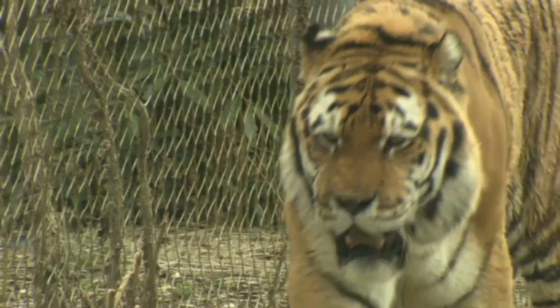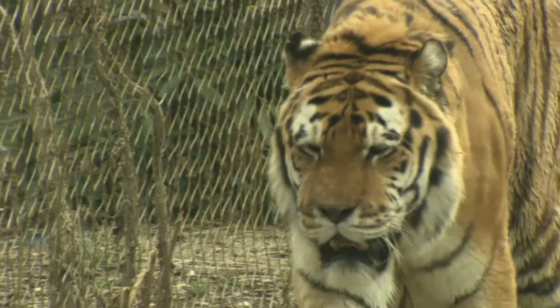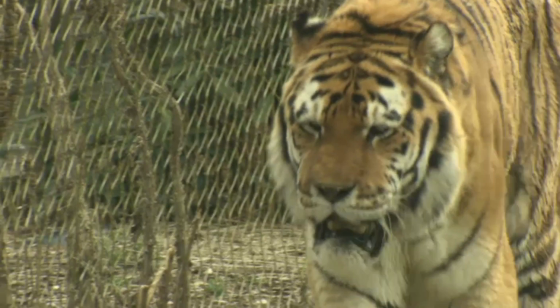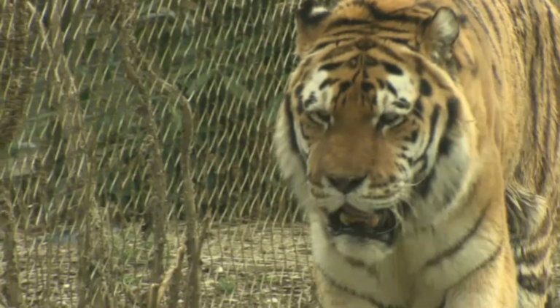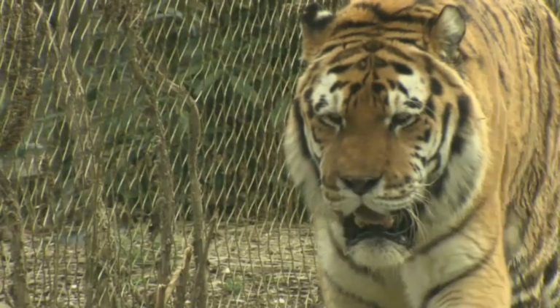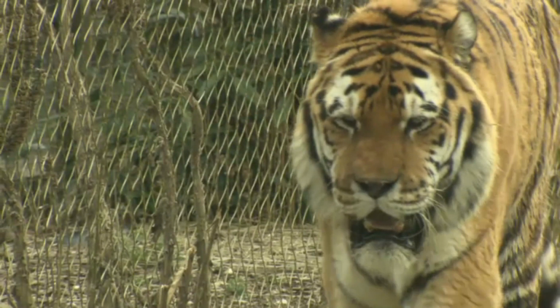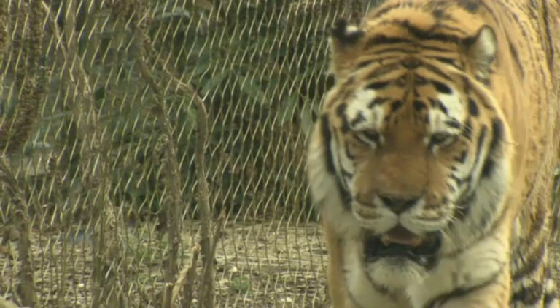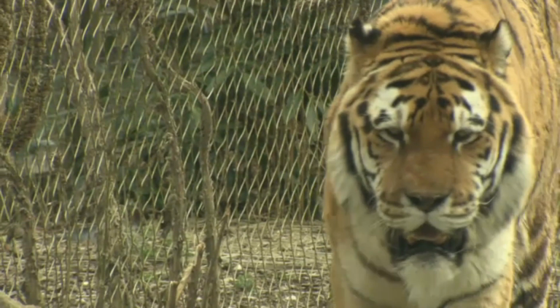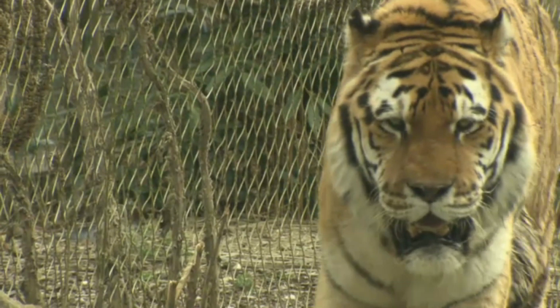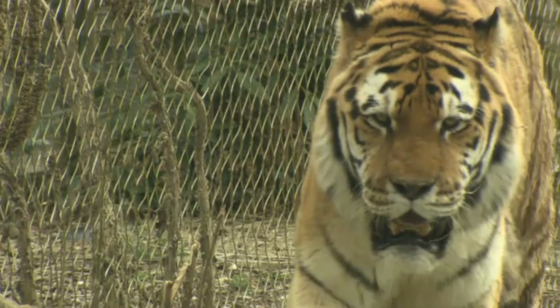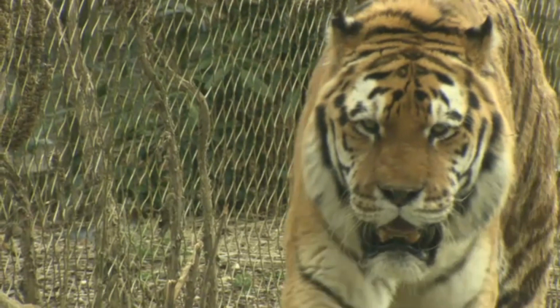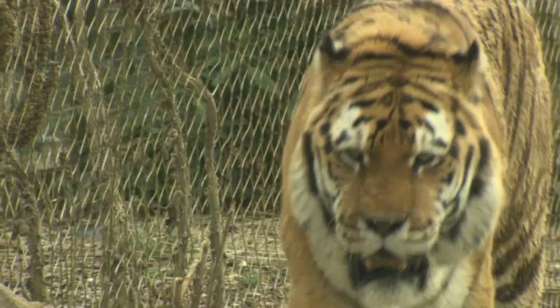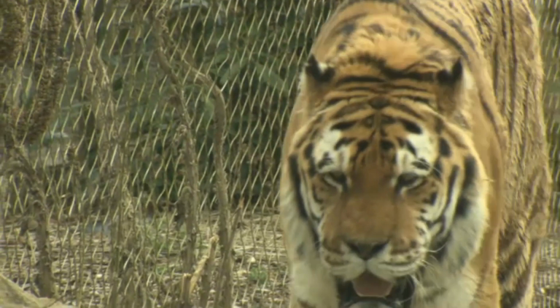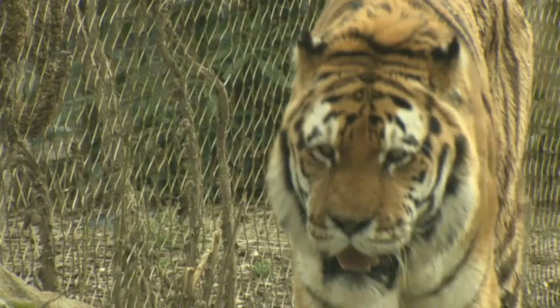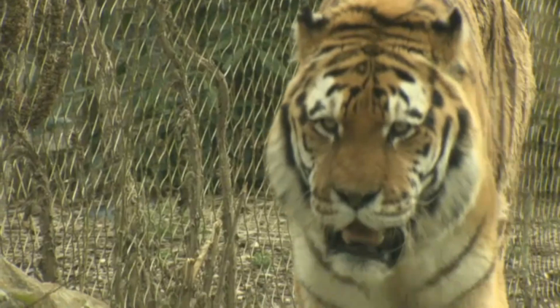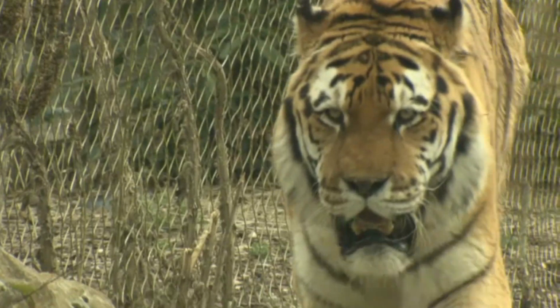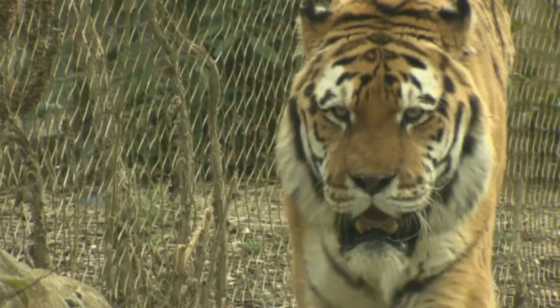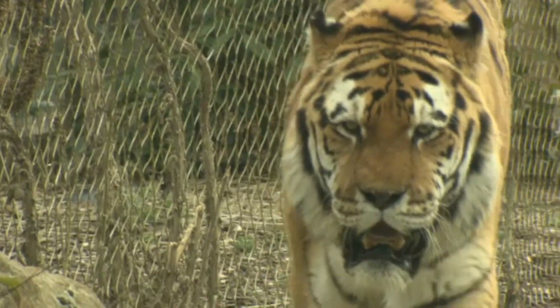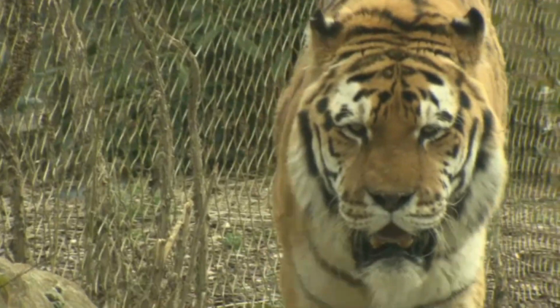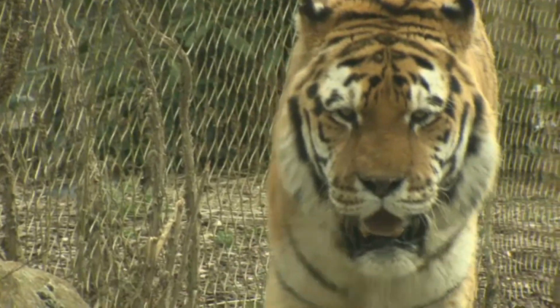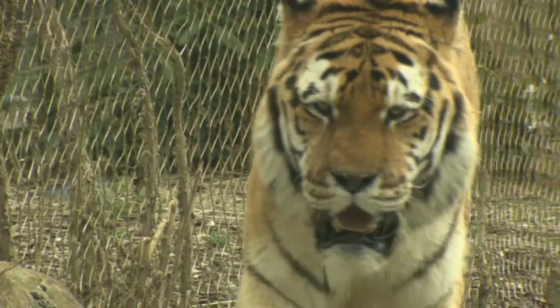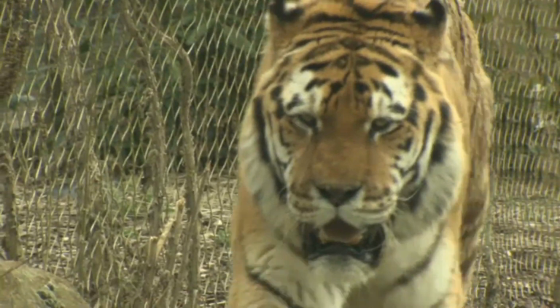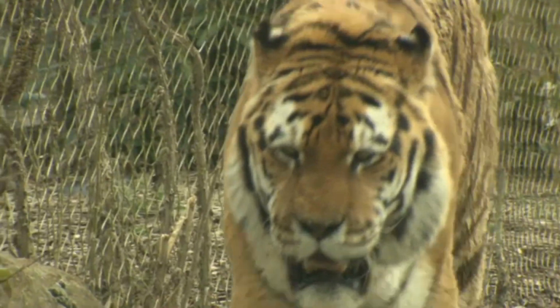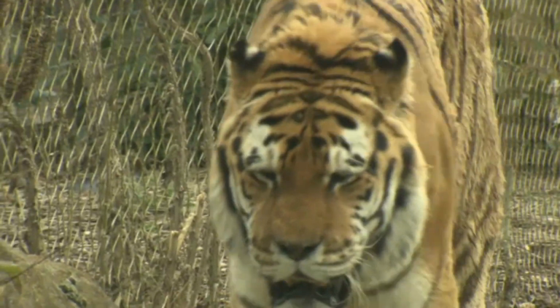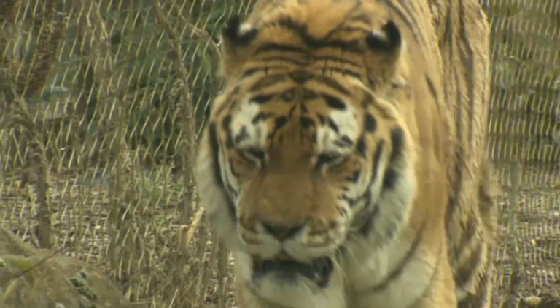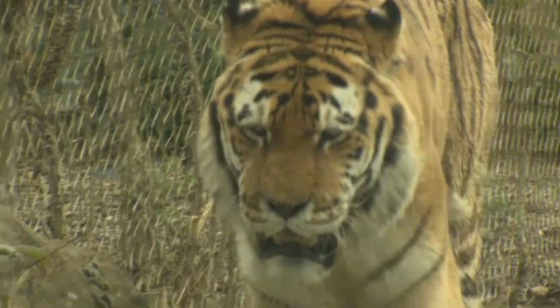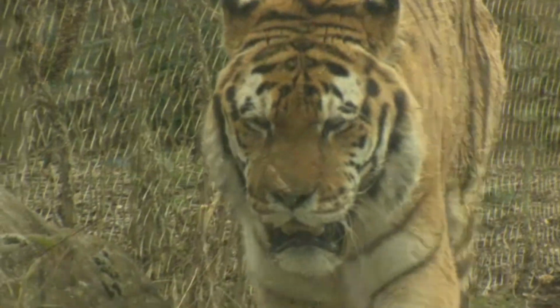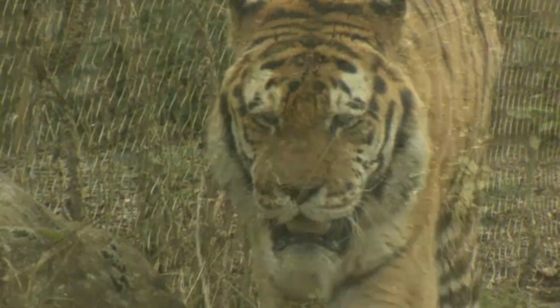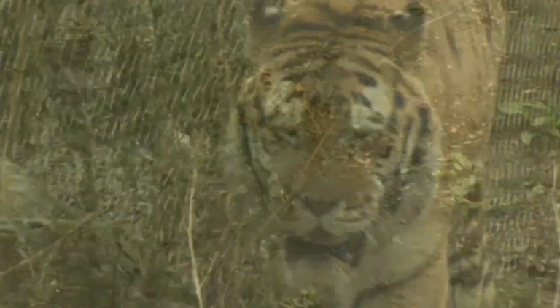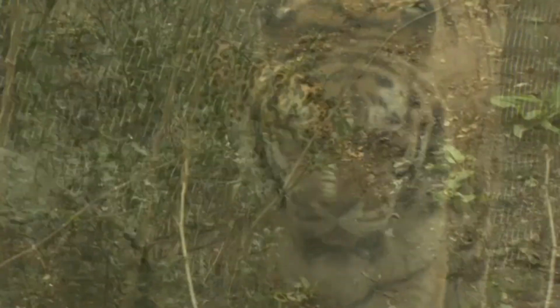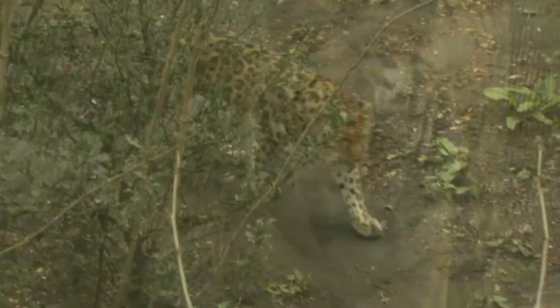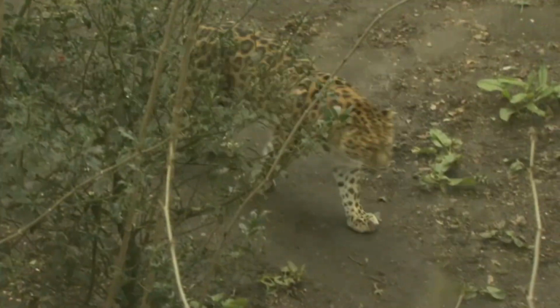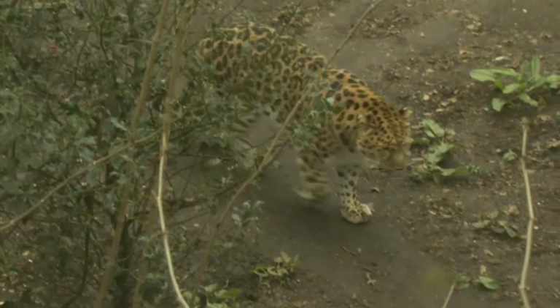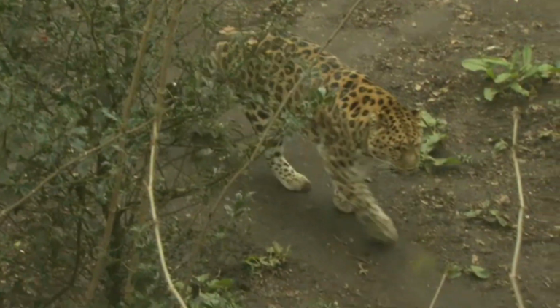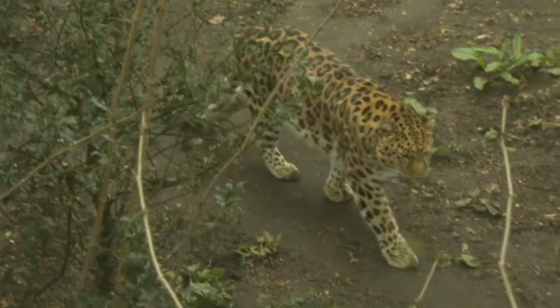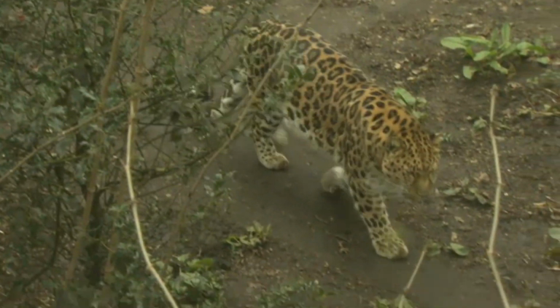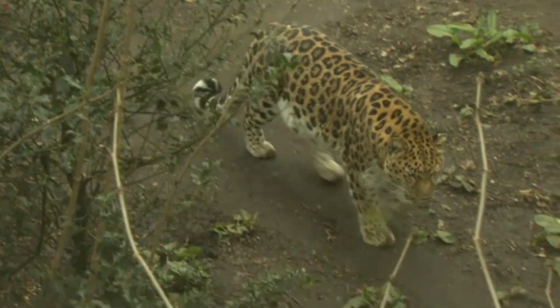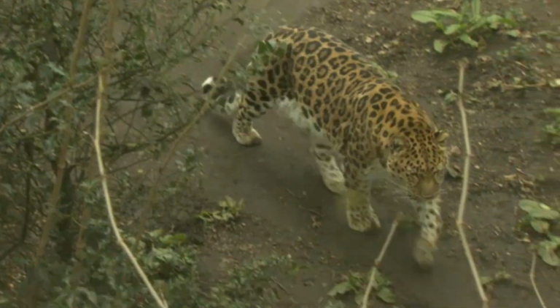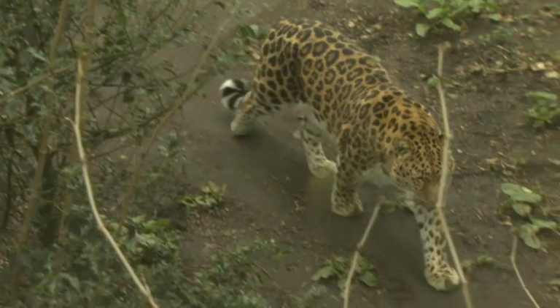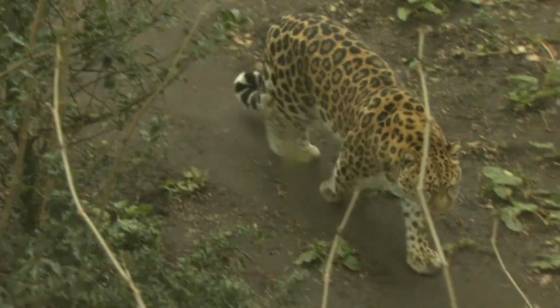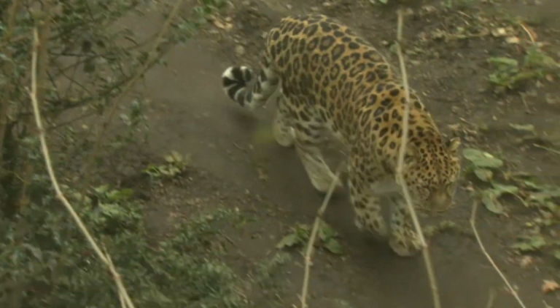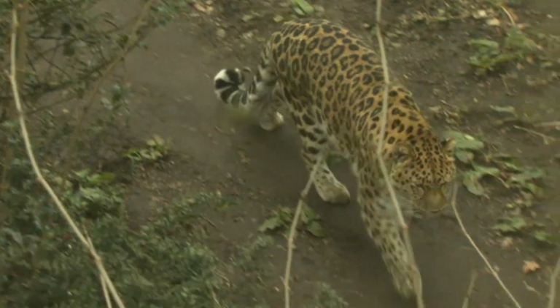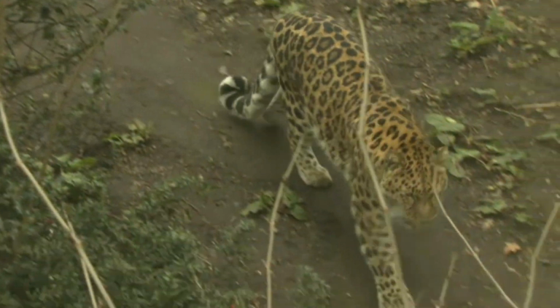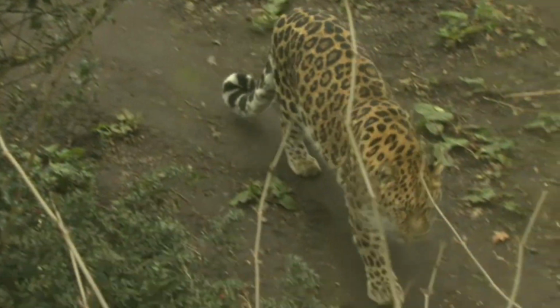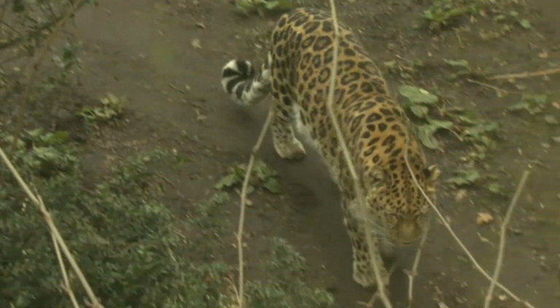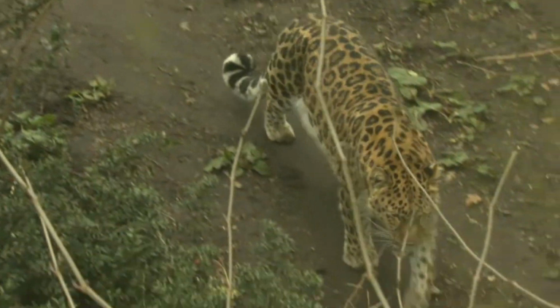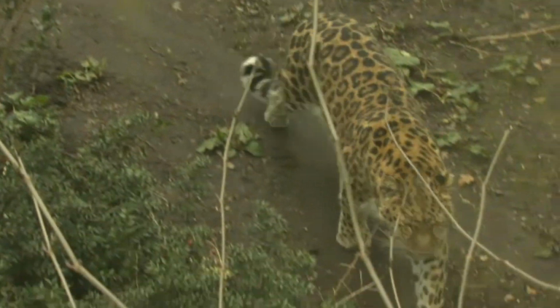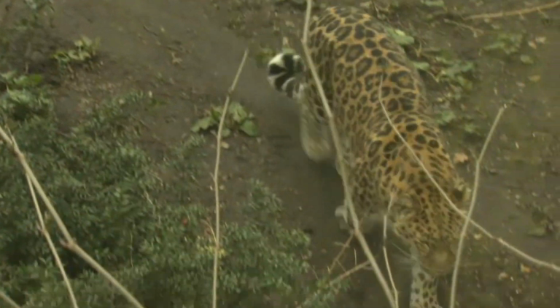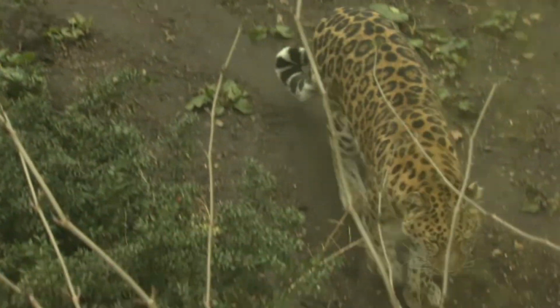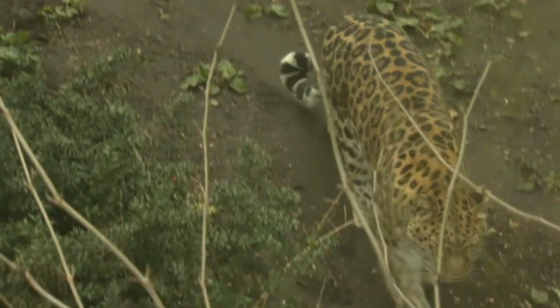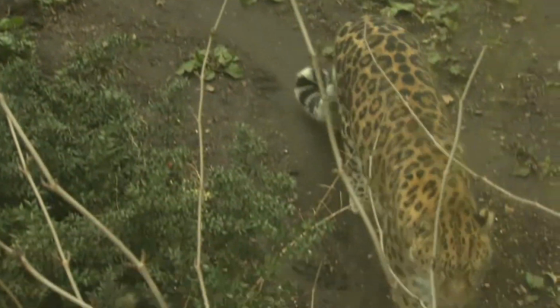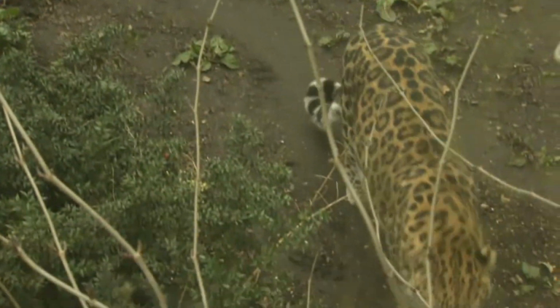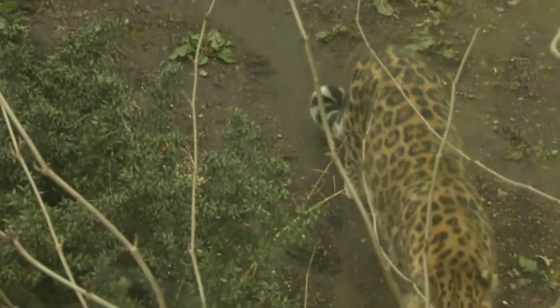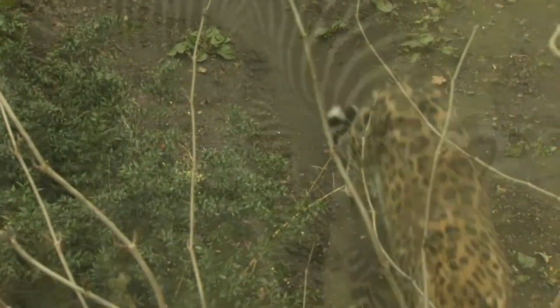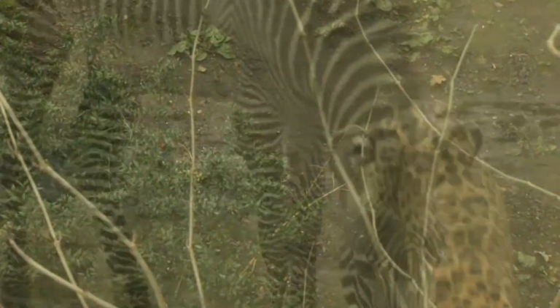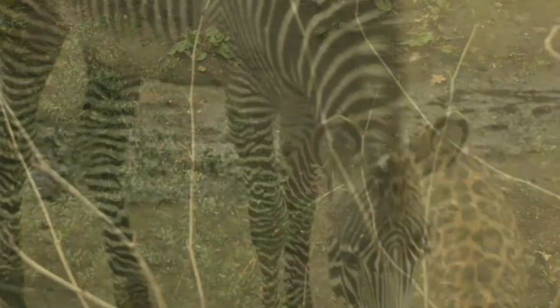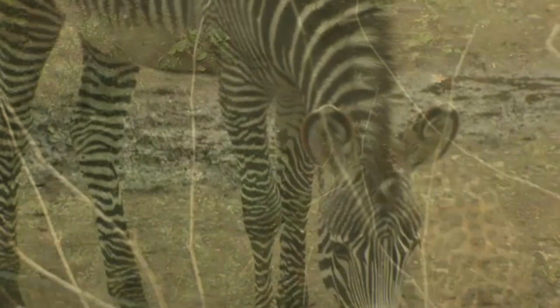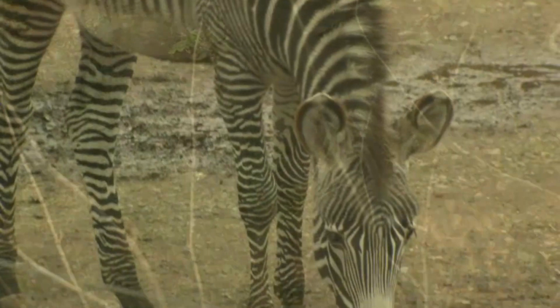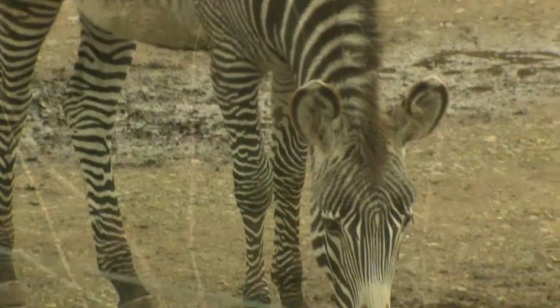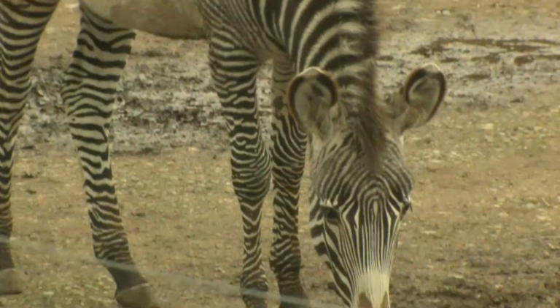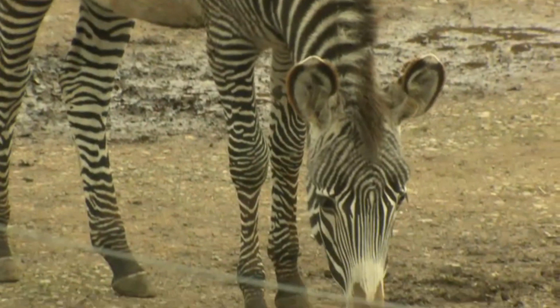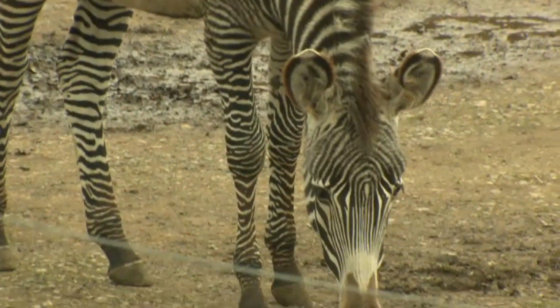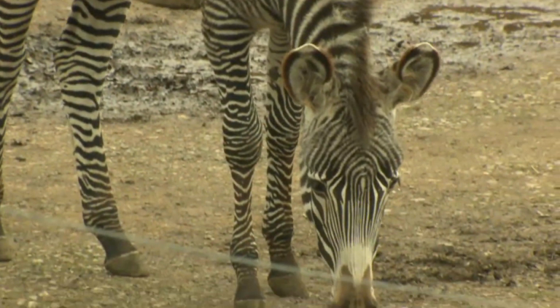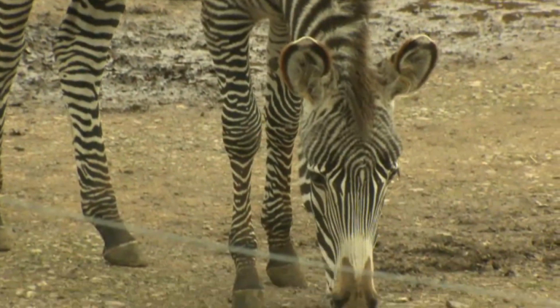We can see it in tigers, leopards, and zebras.